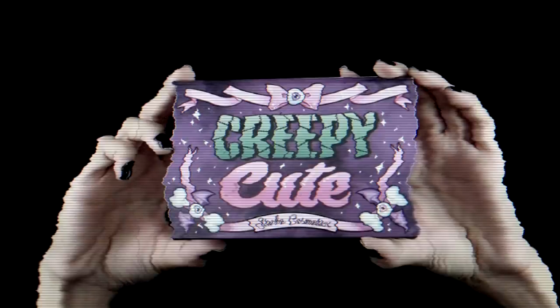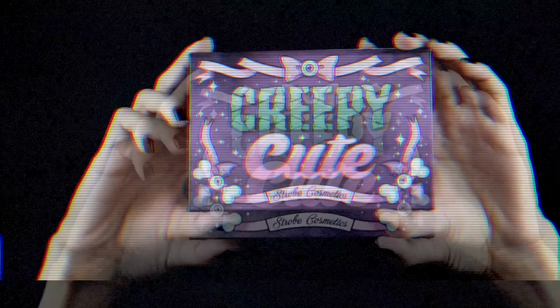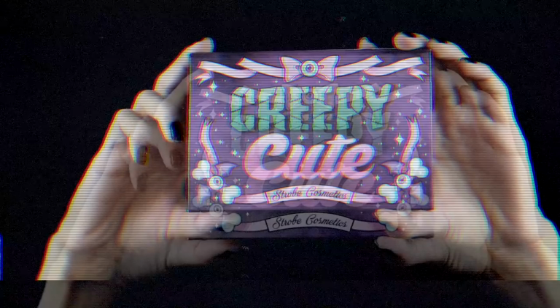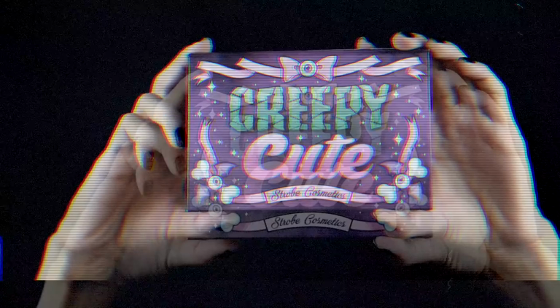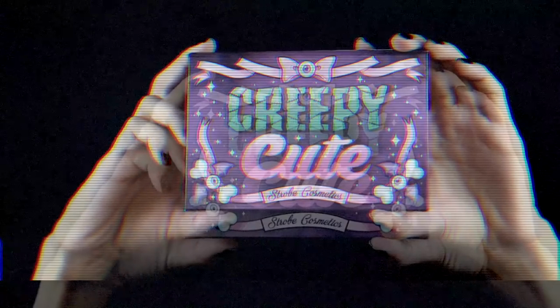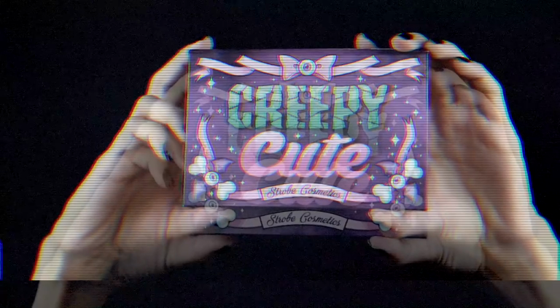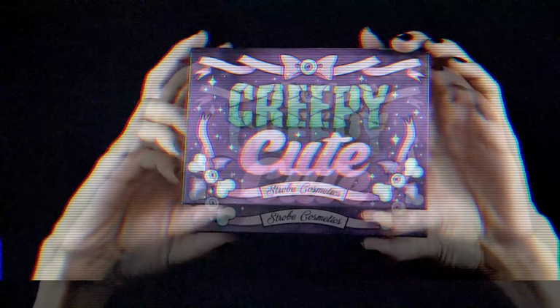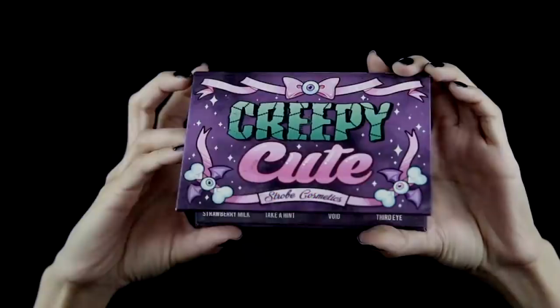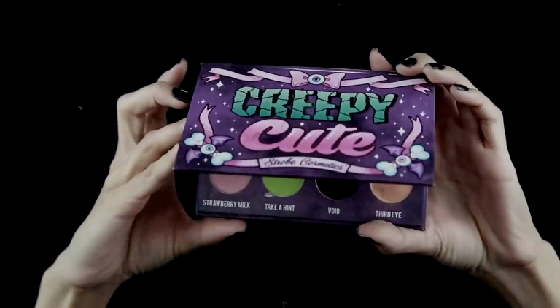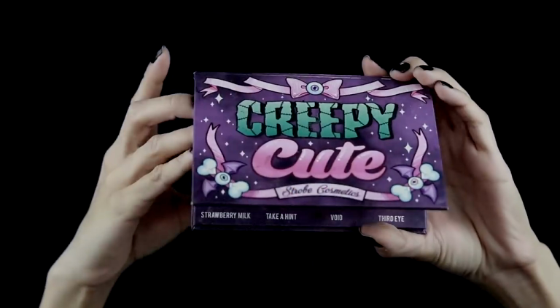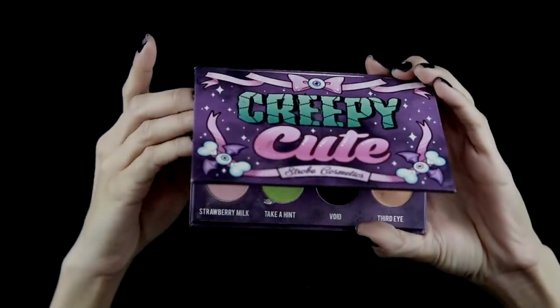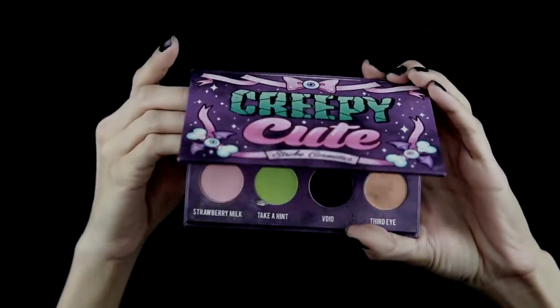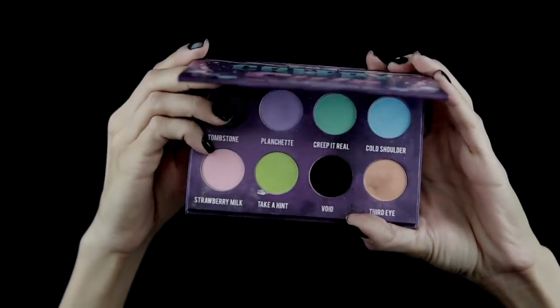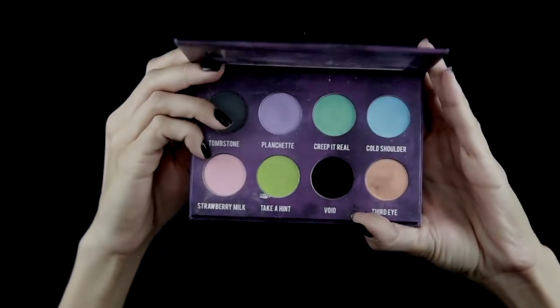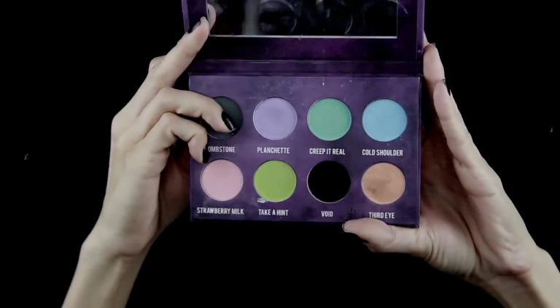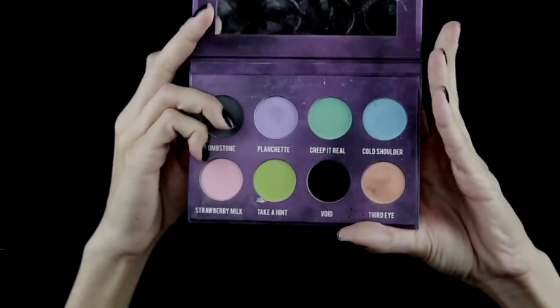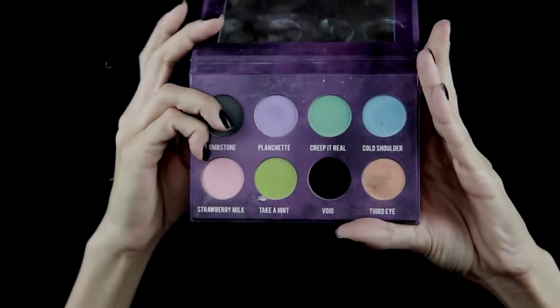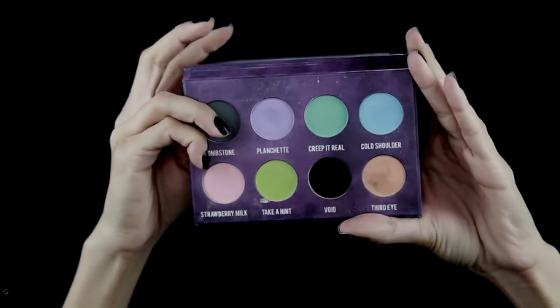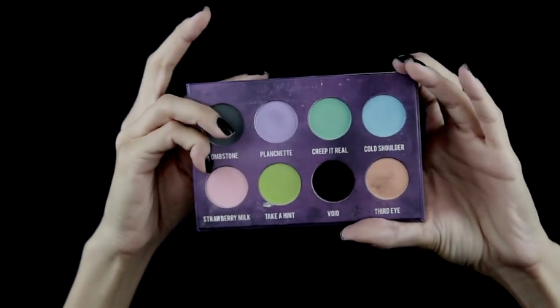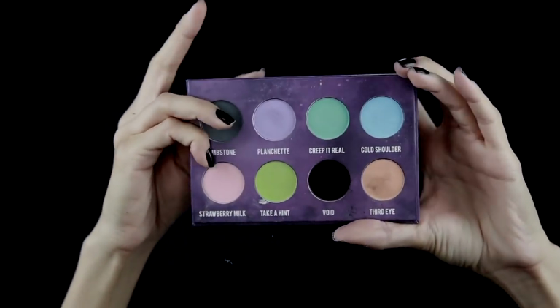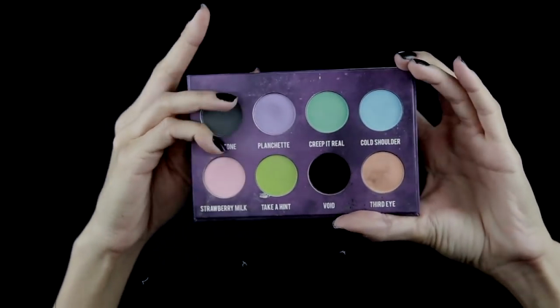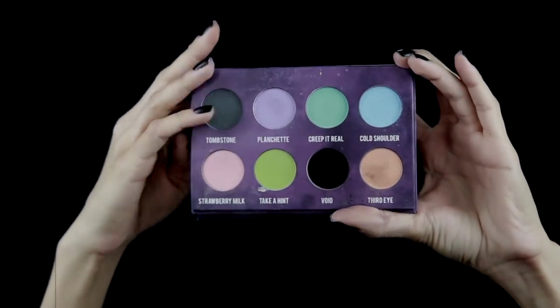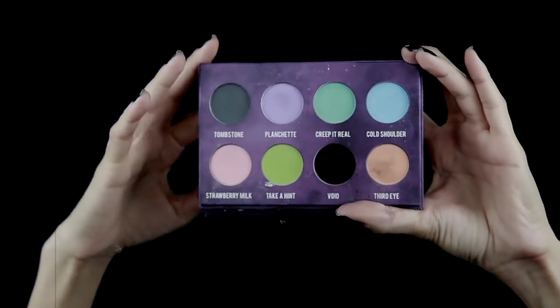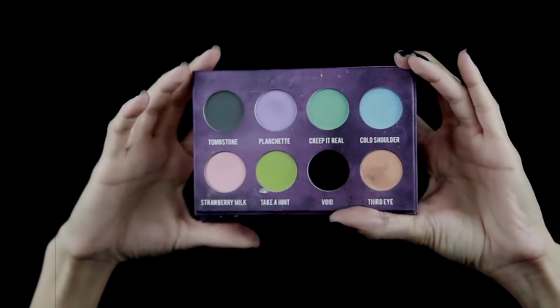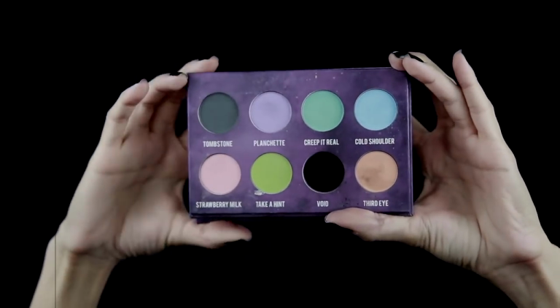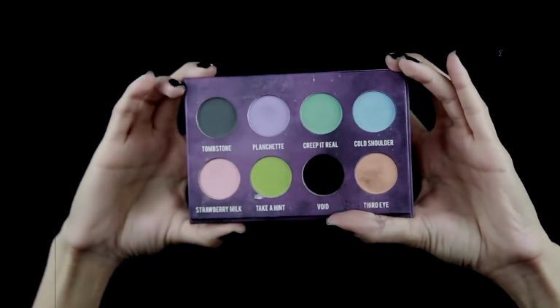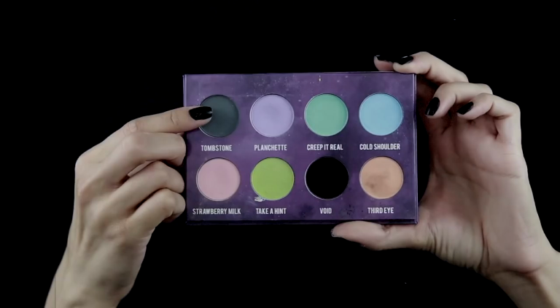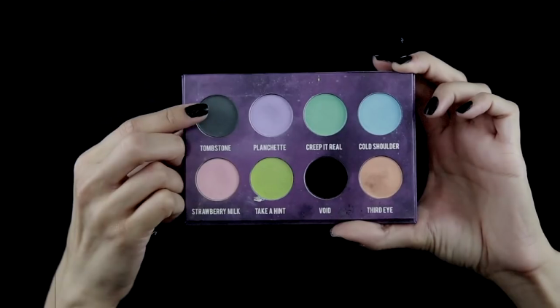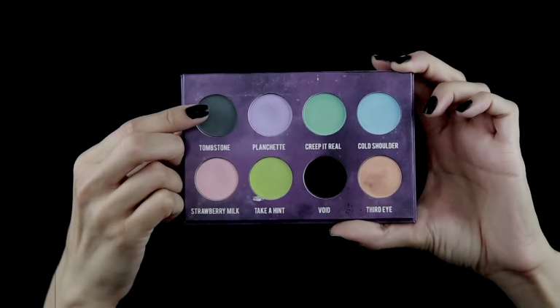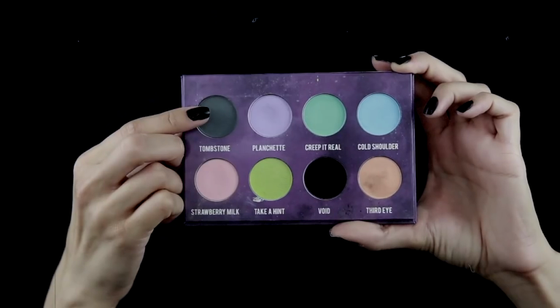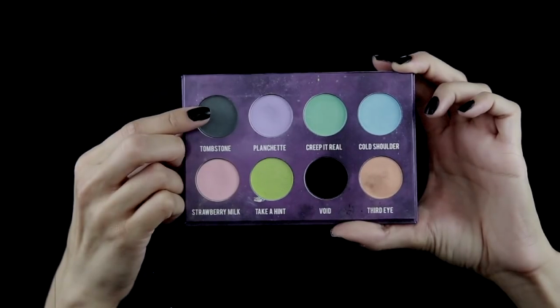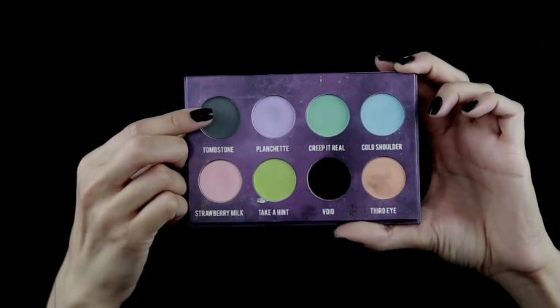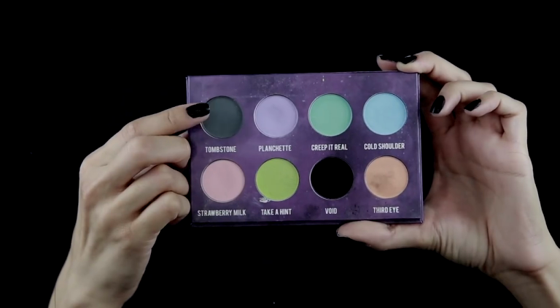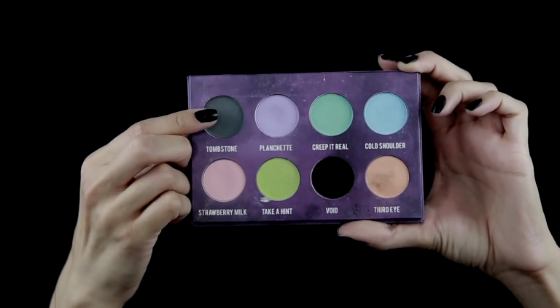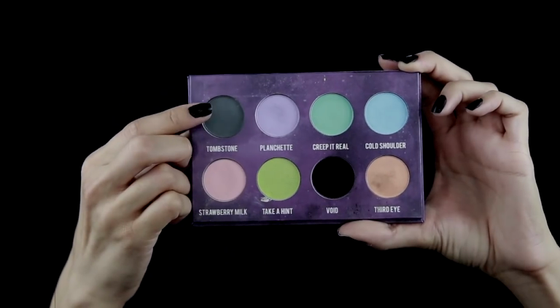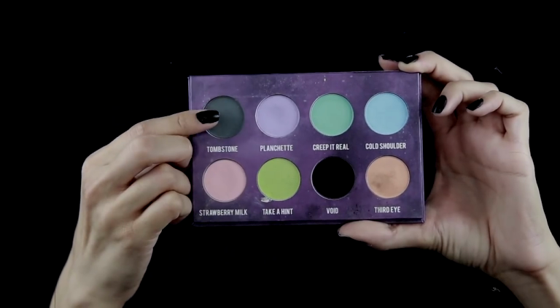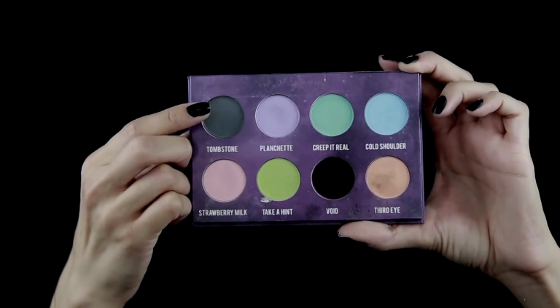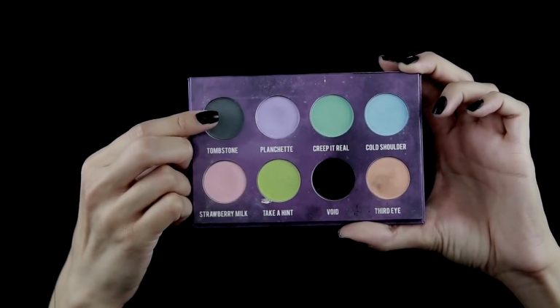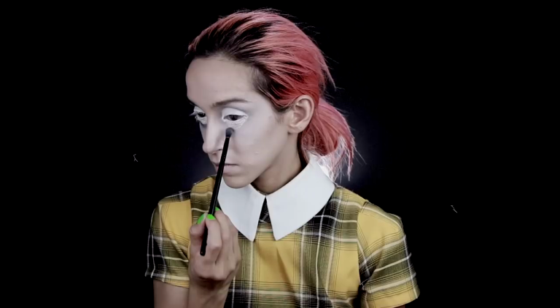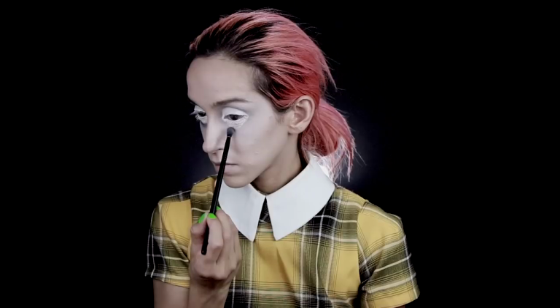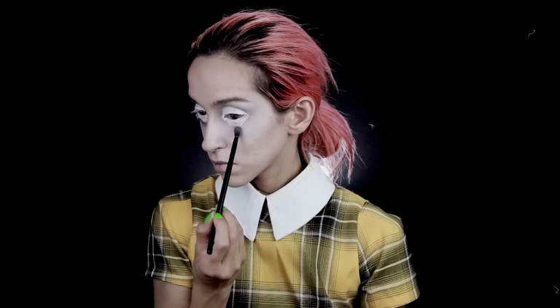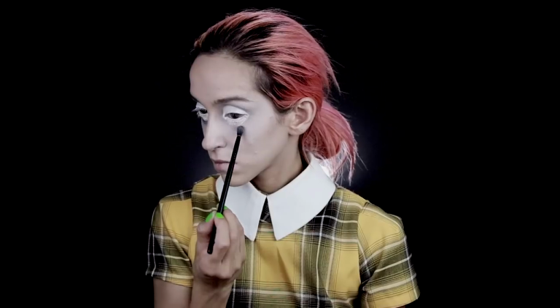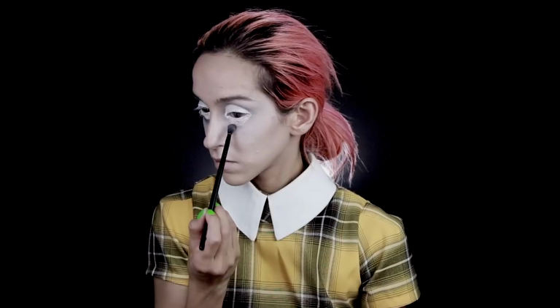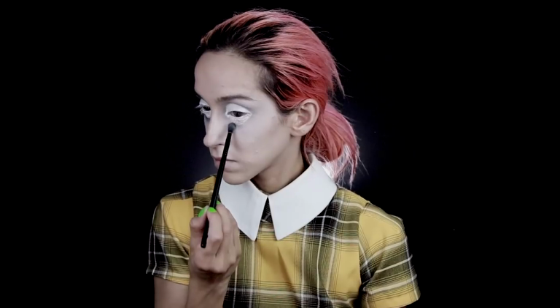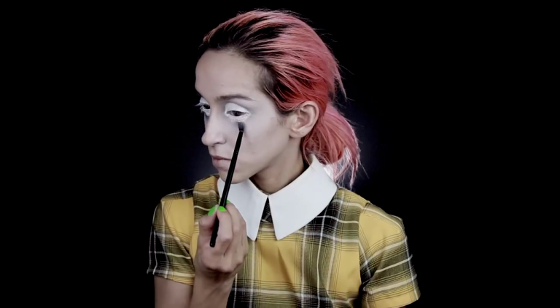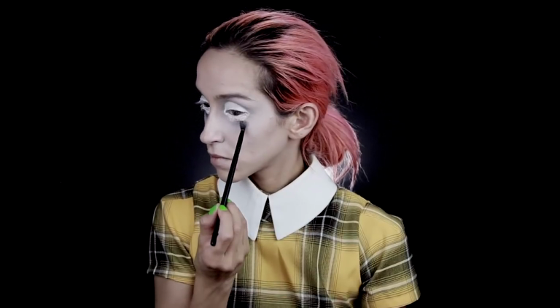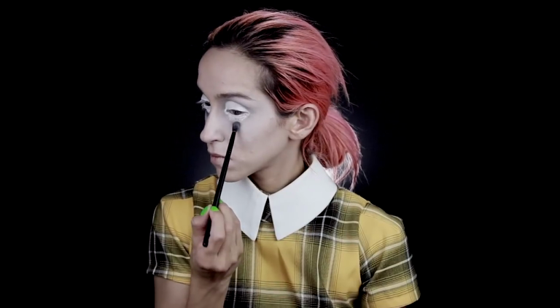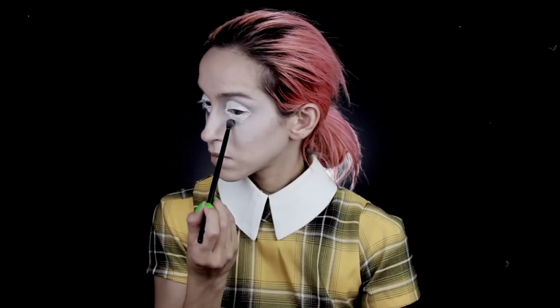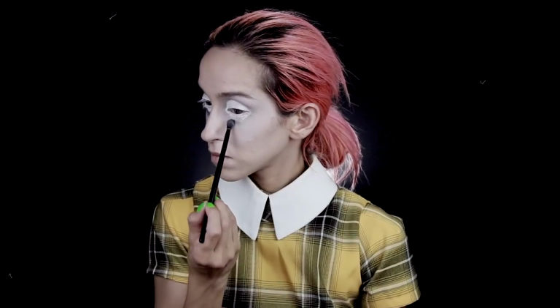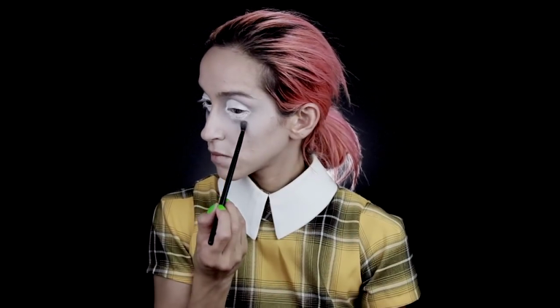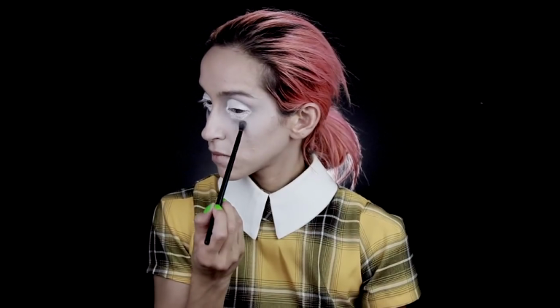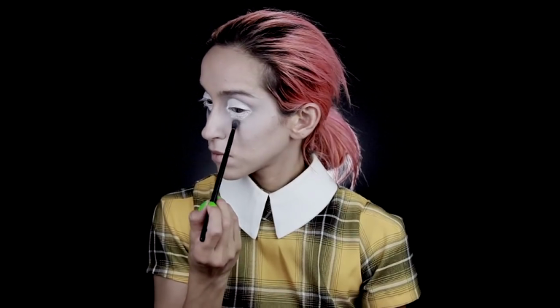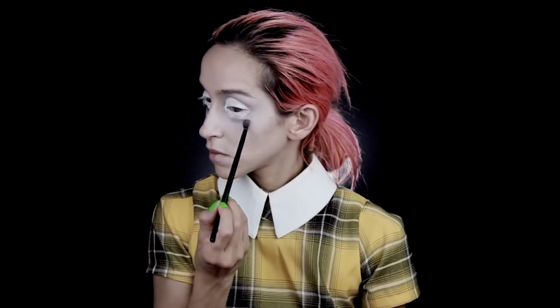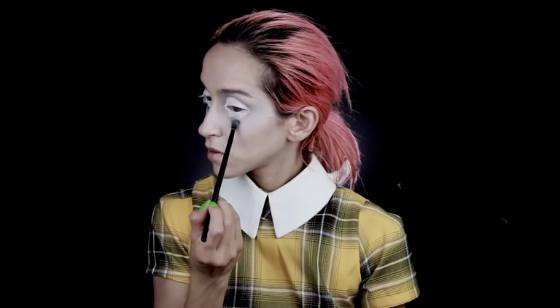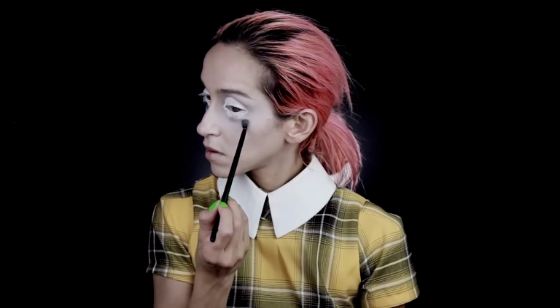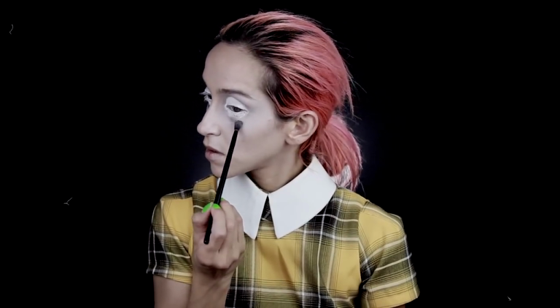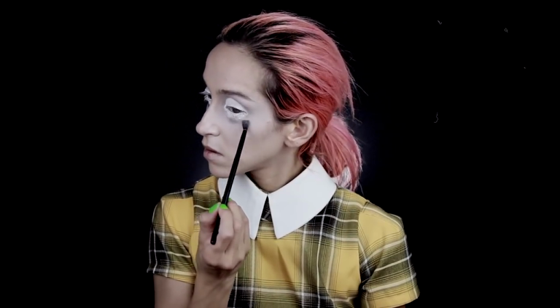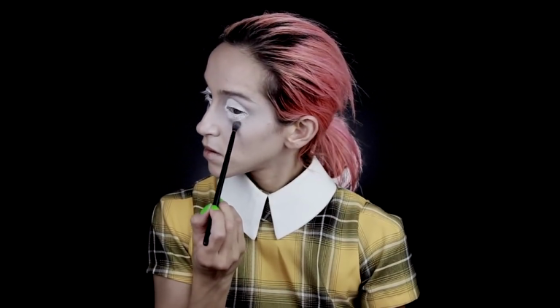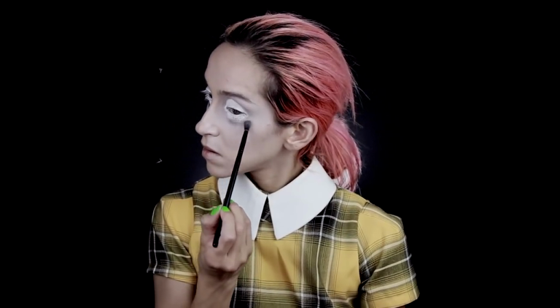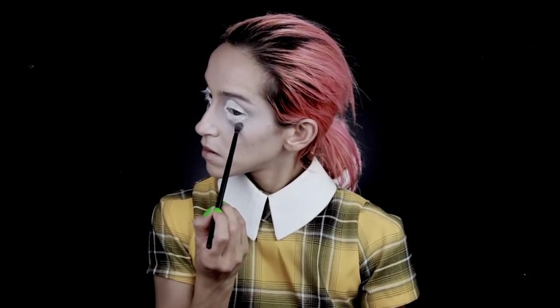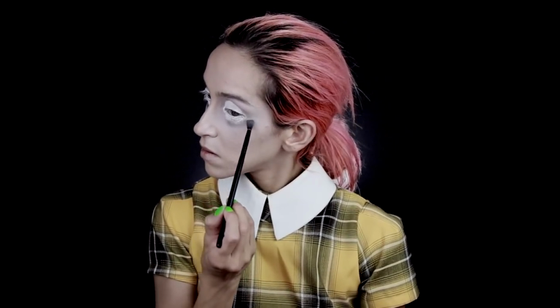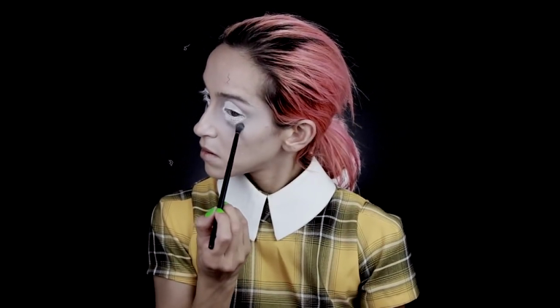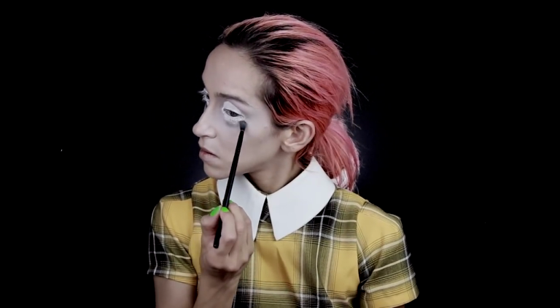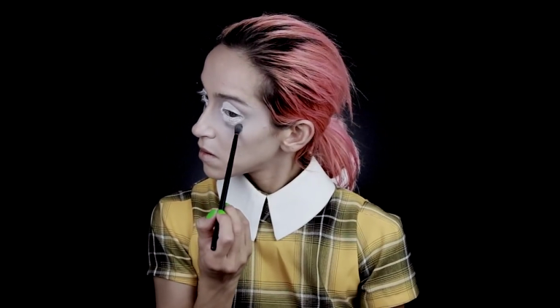Then I'll be going into my trusty Creepy Cute palette by Strobe Cosmetics and taking the shade Tombstone to further darken up that crease.